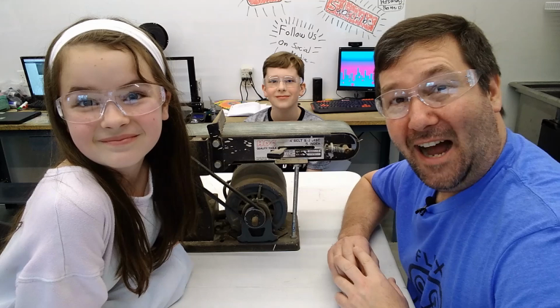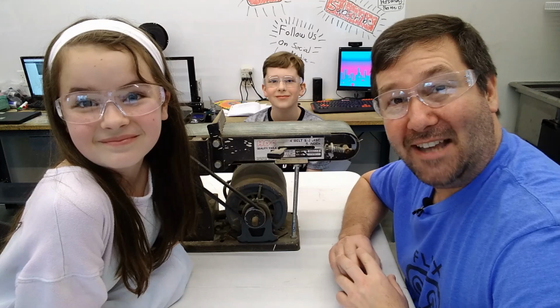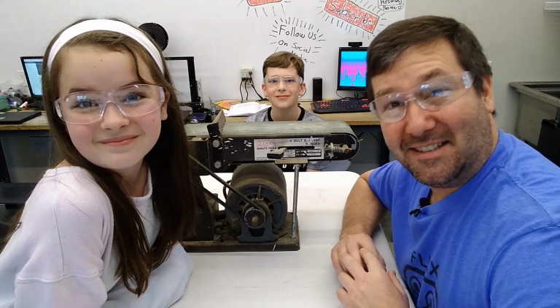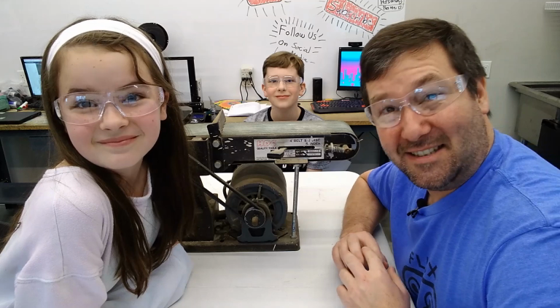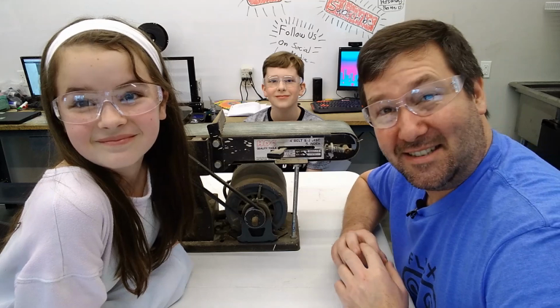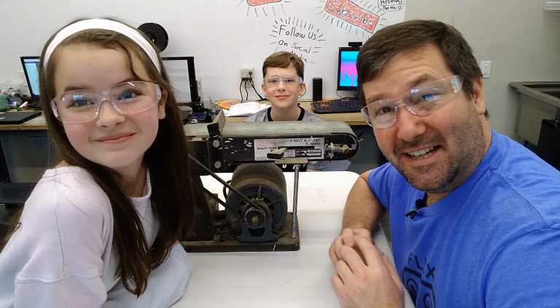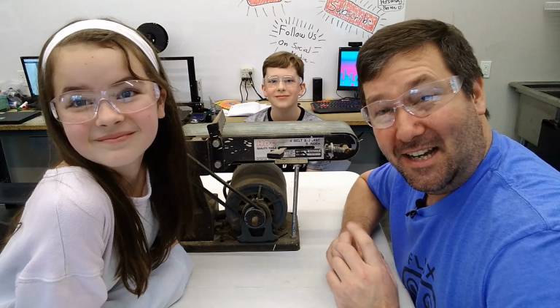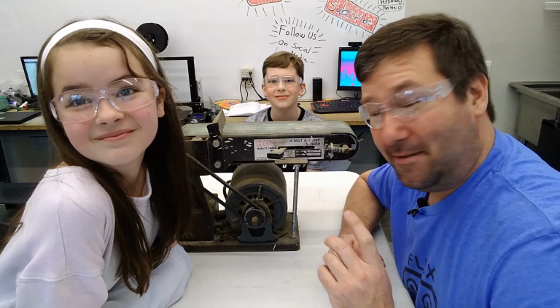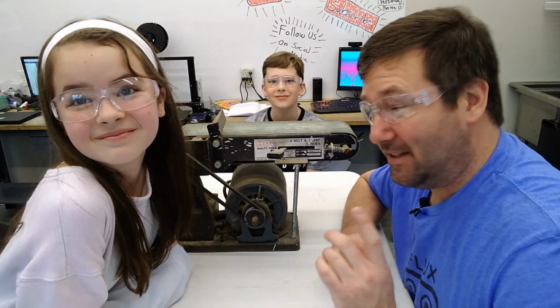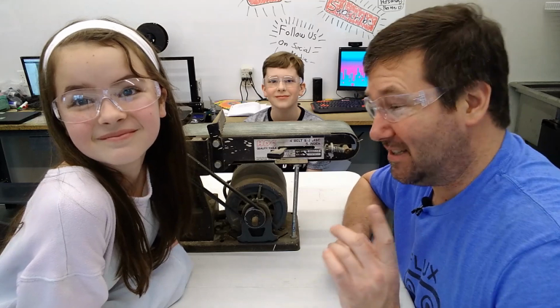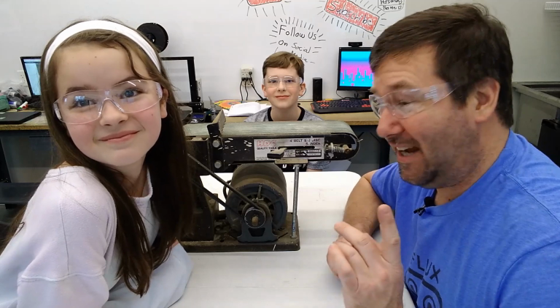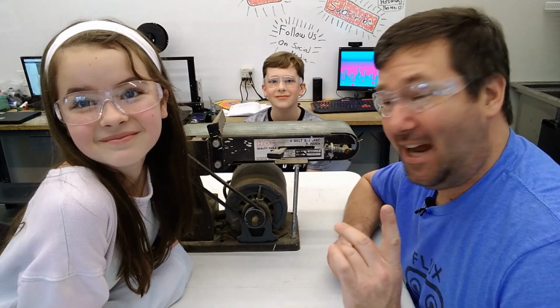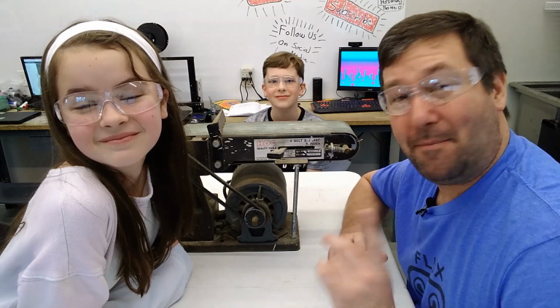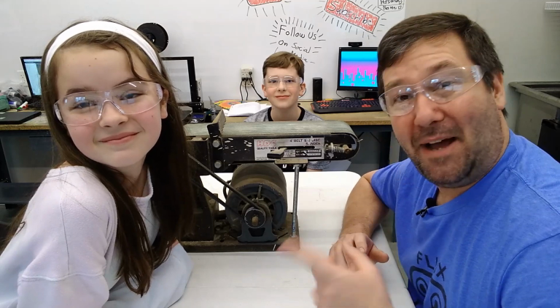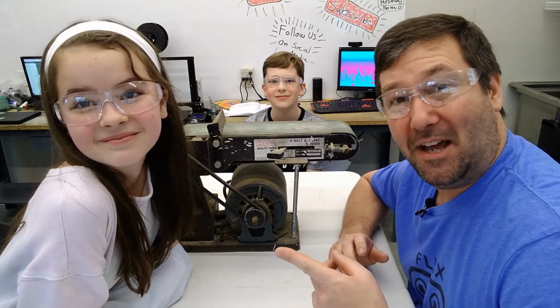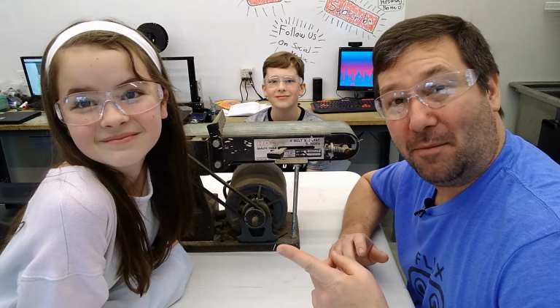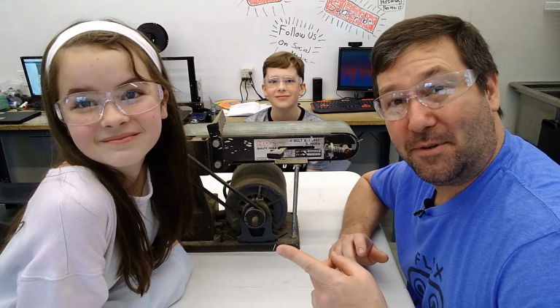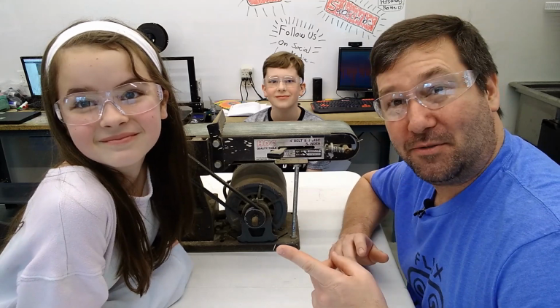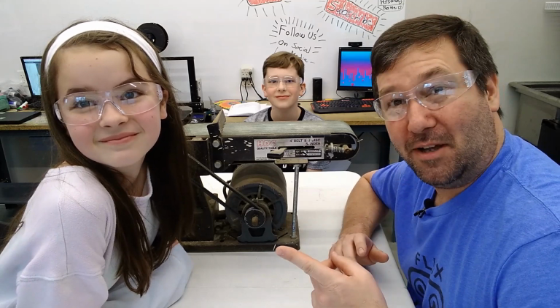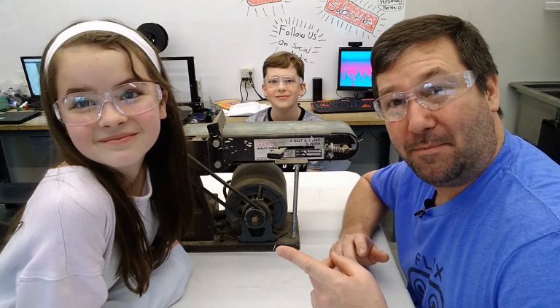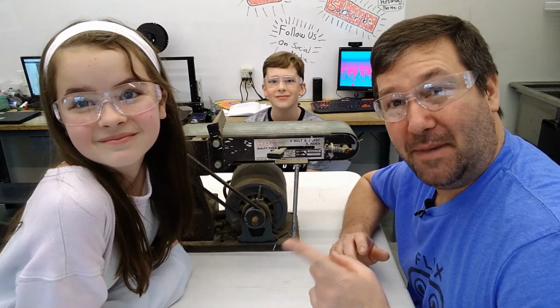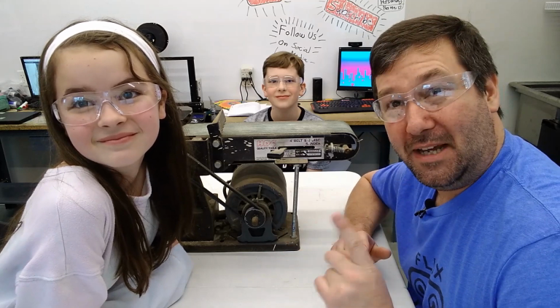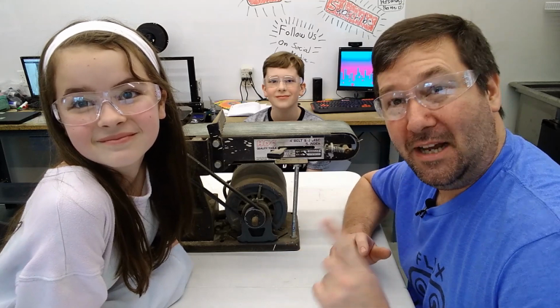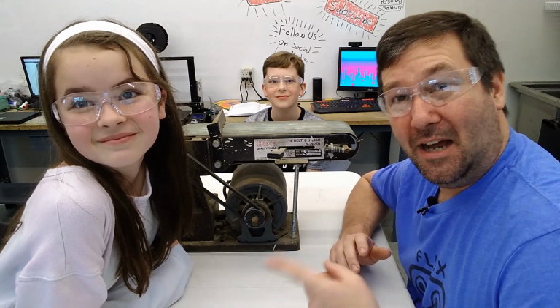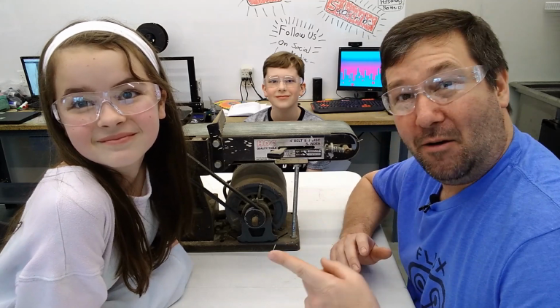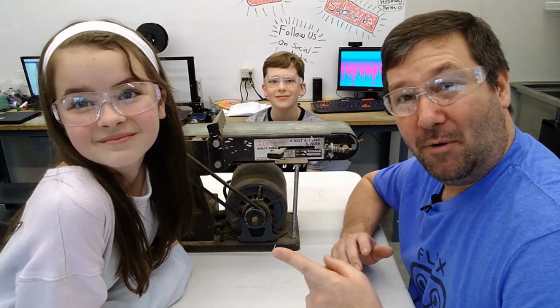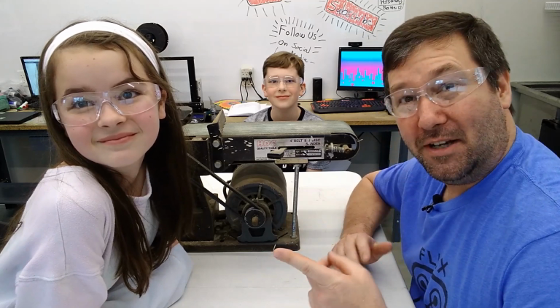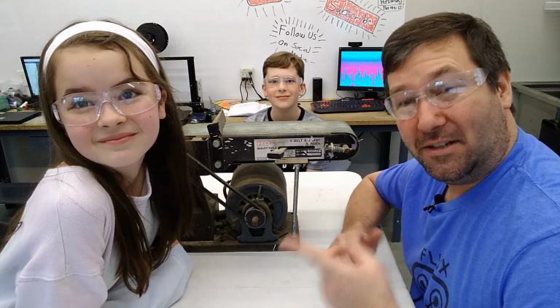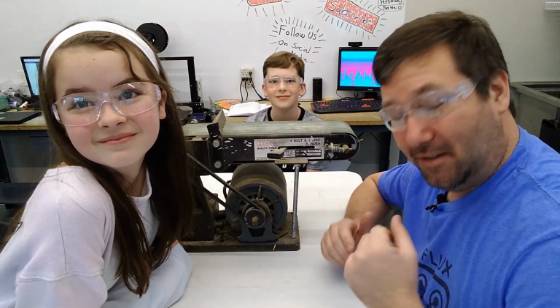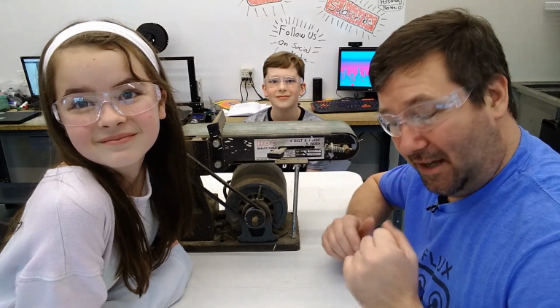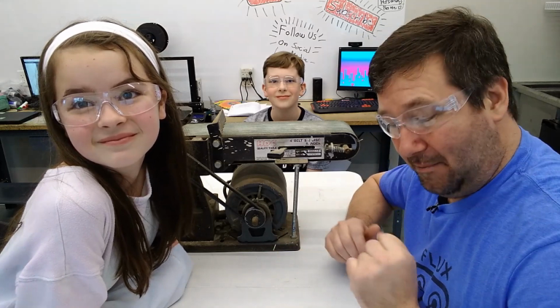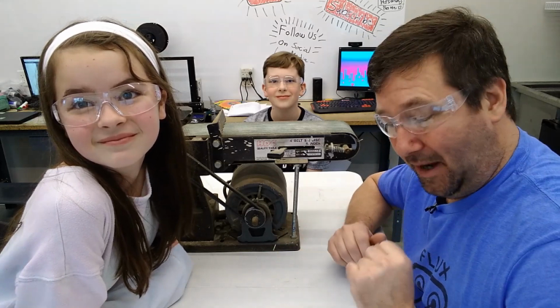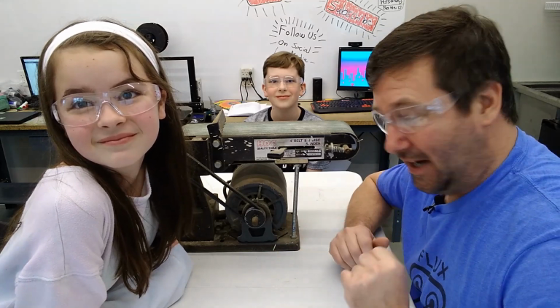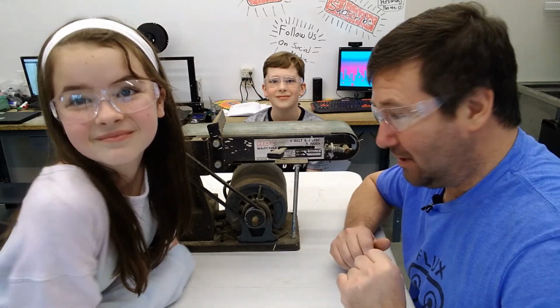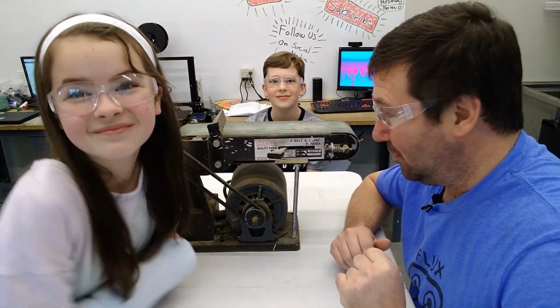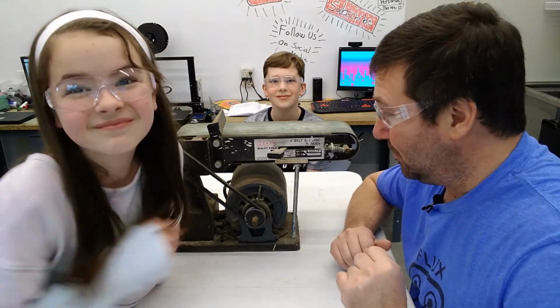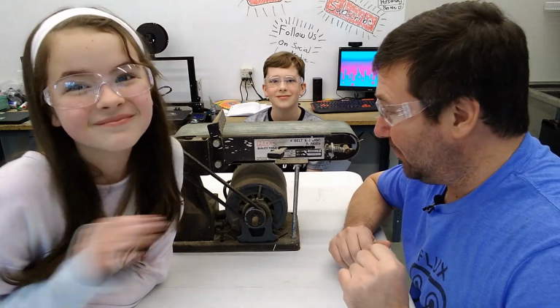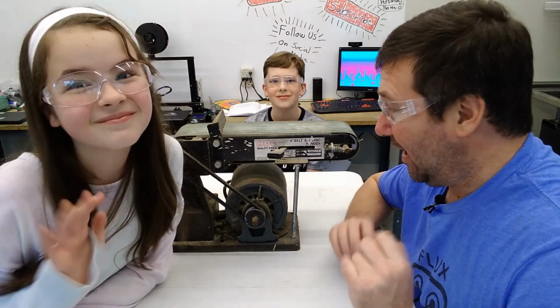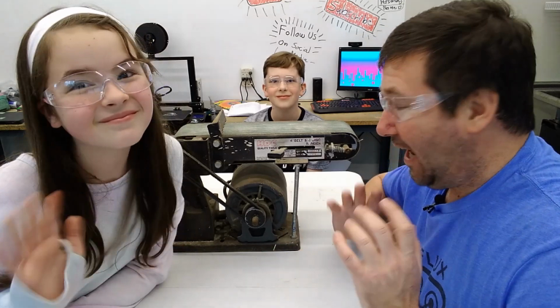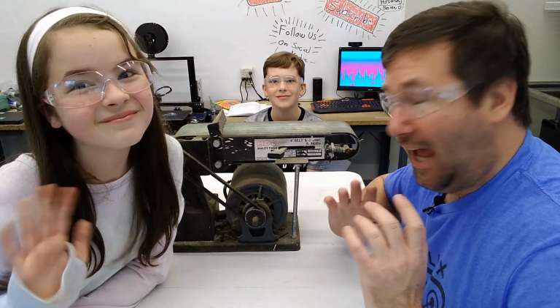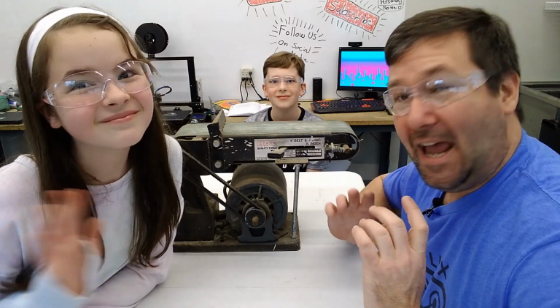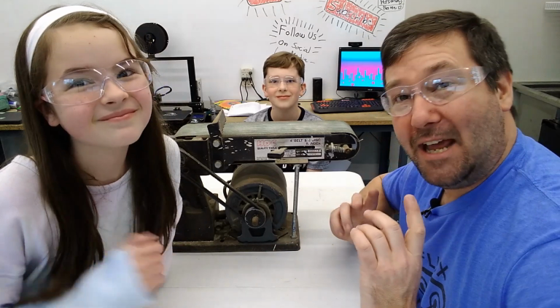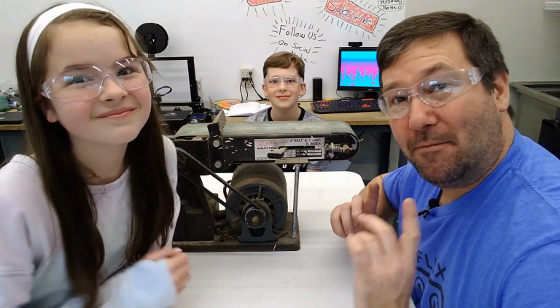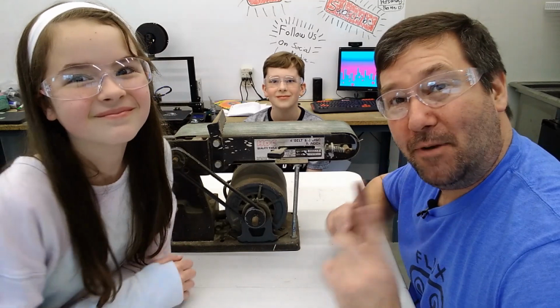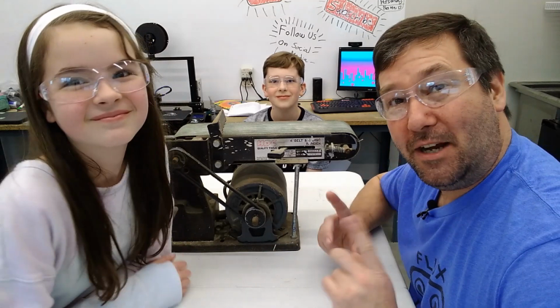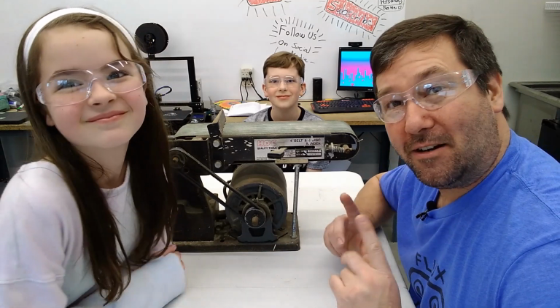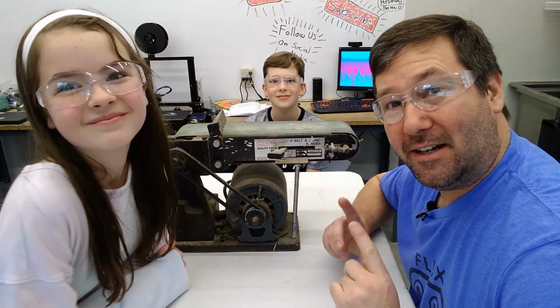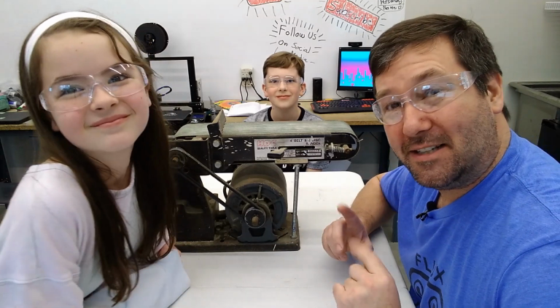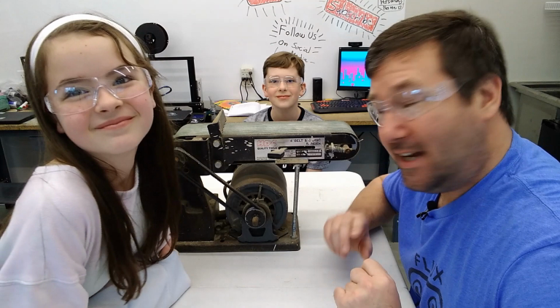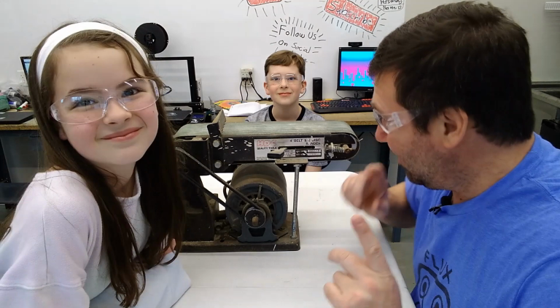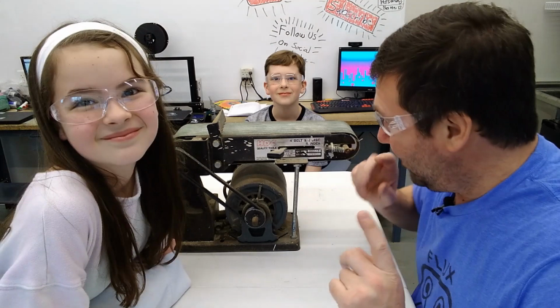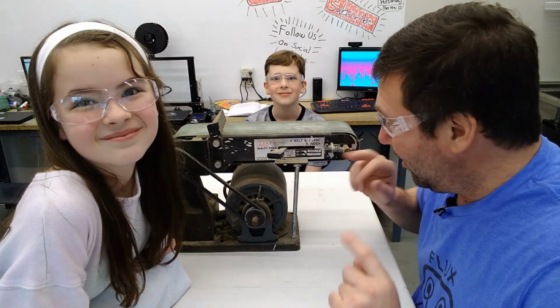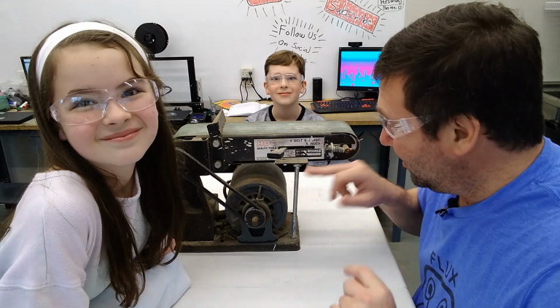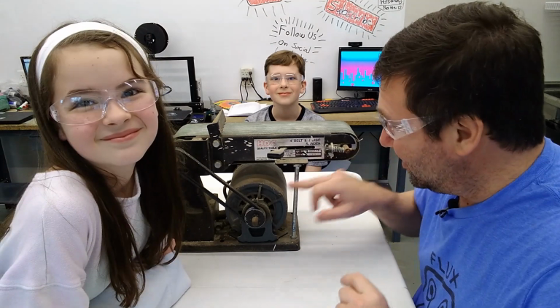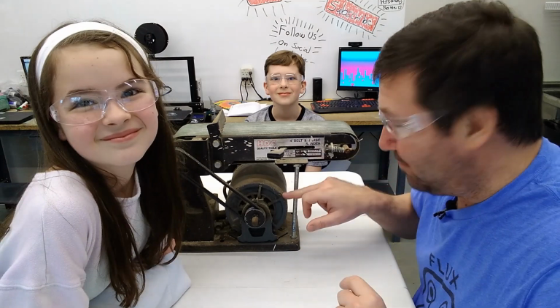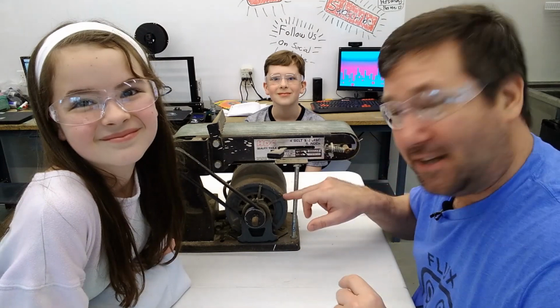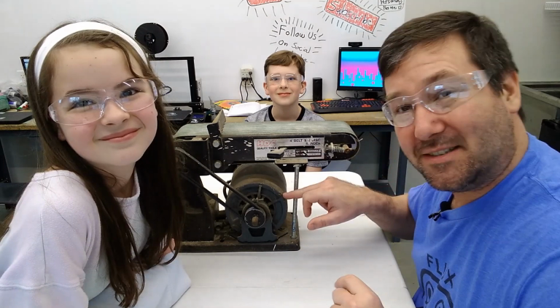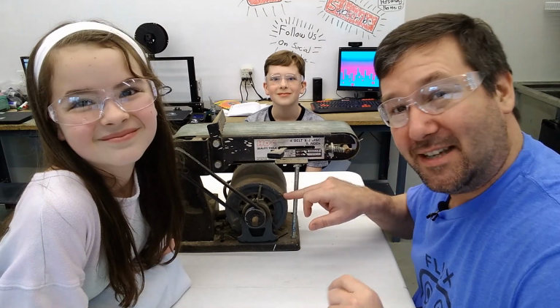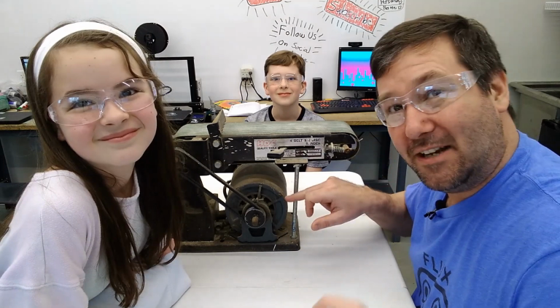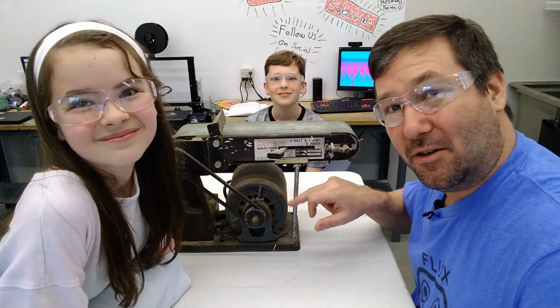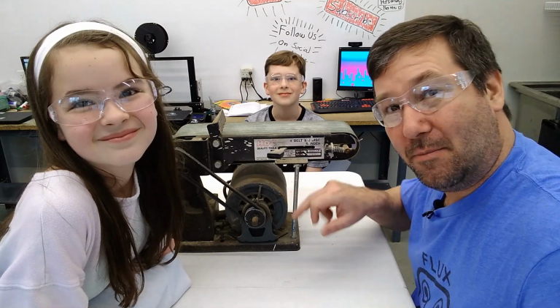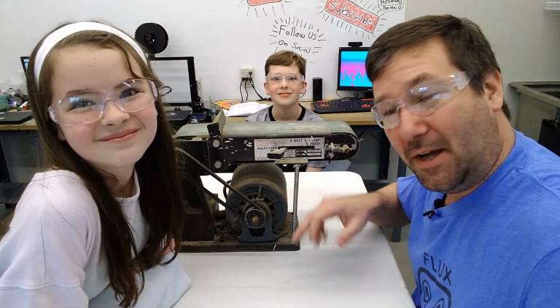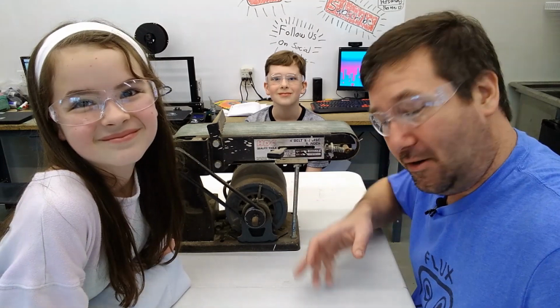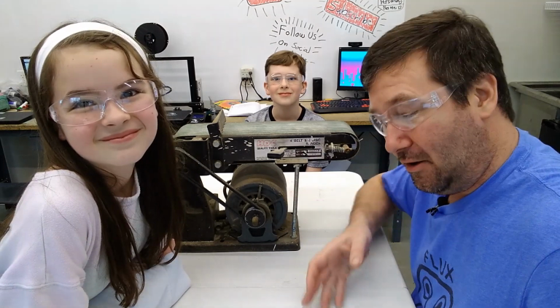Hi, this is Tim, and today I have my helpers with me, Wendell and Michael, and we are going to take apart this belt sander motor.